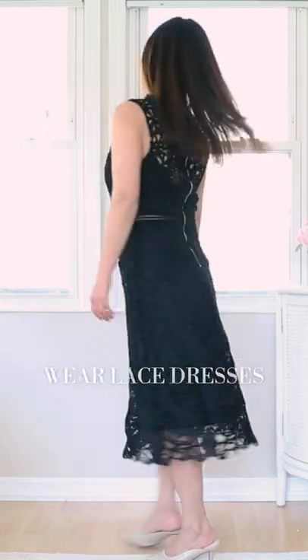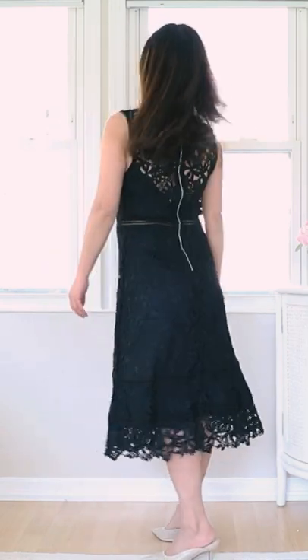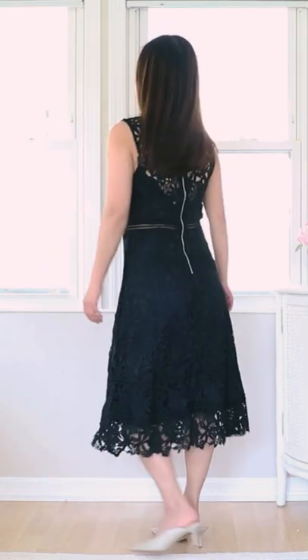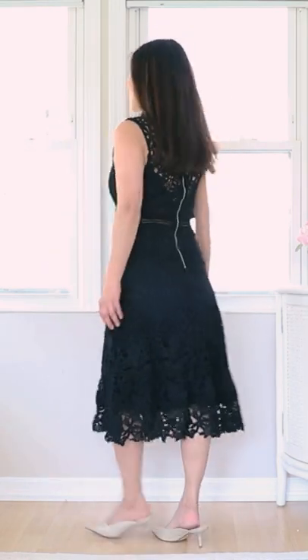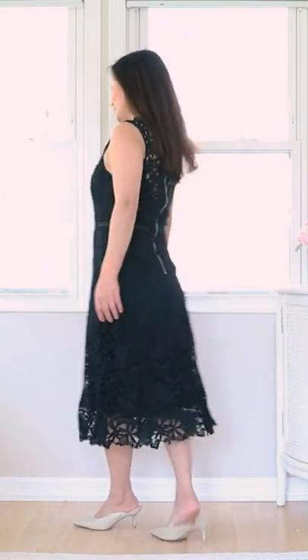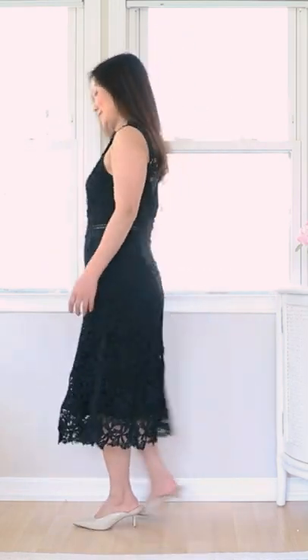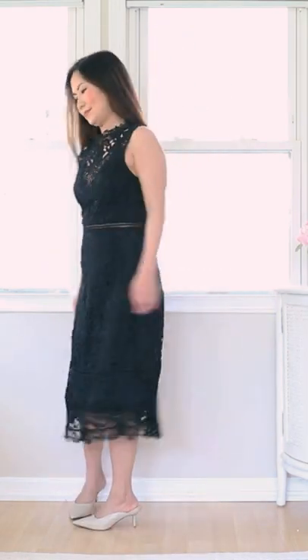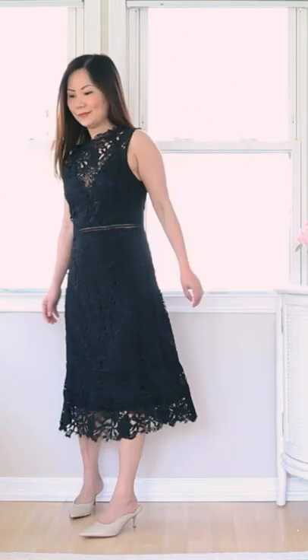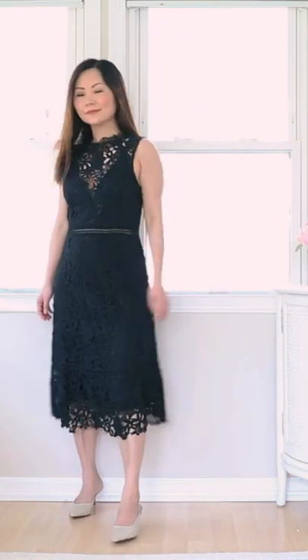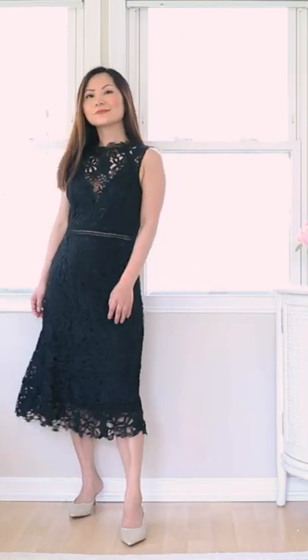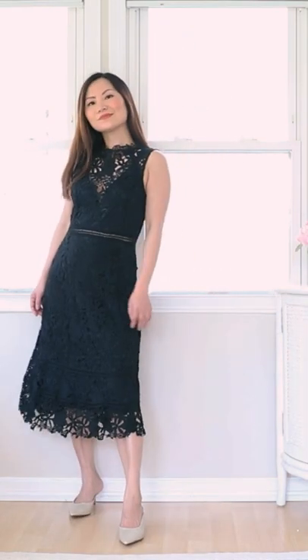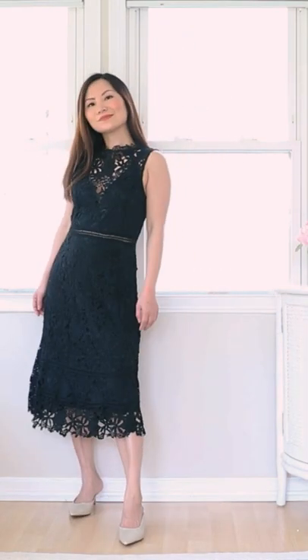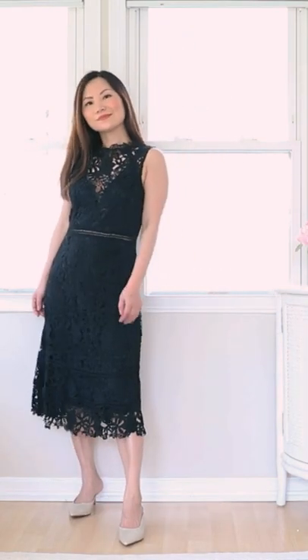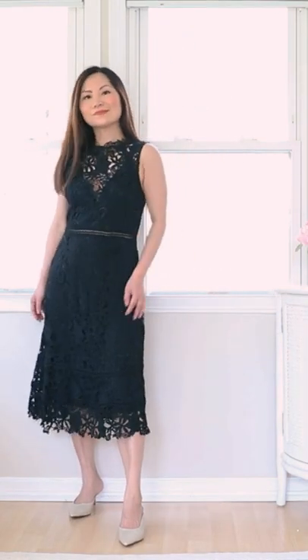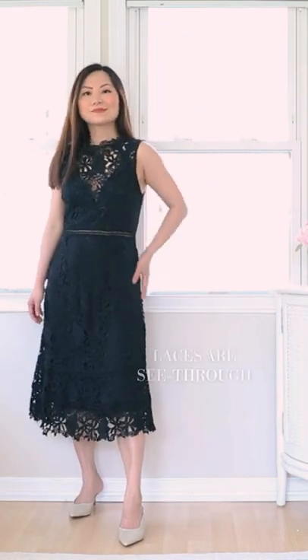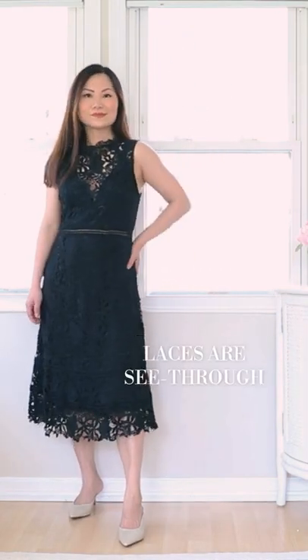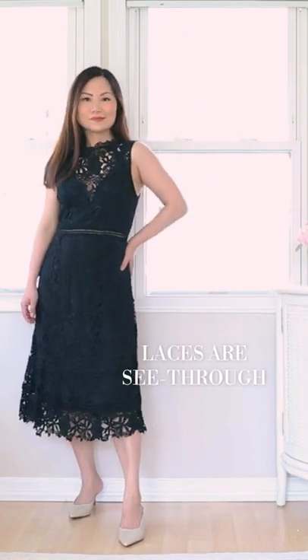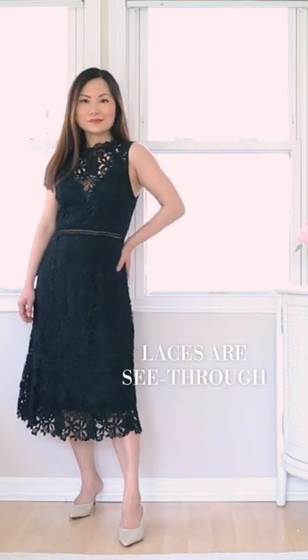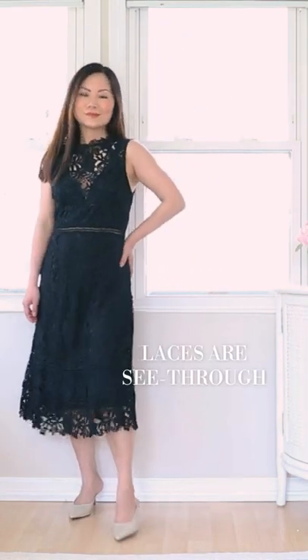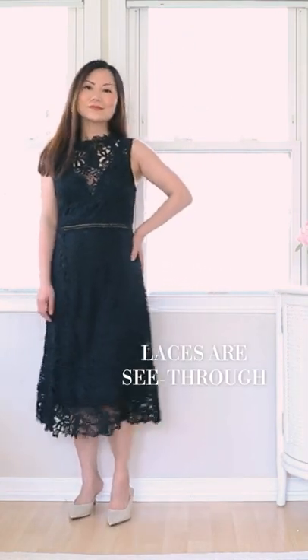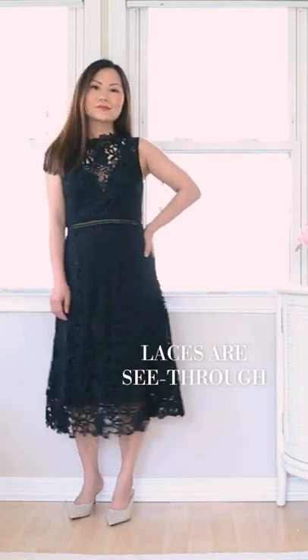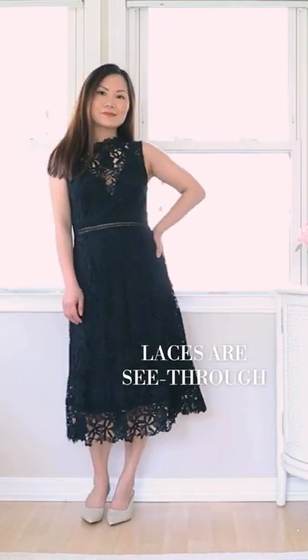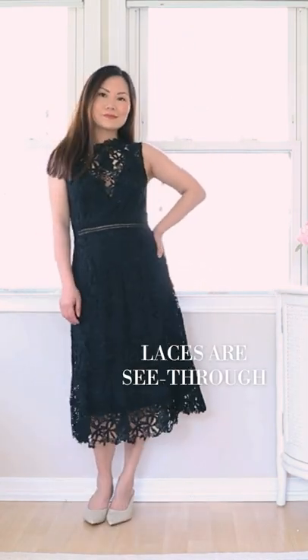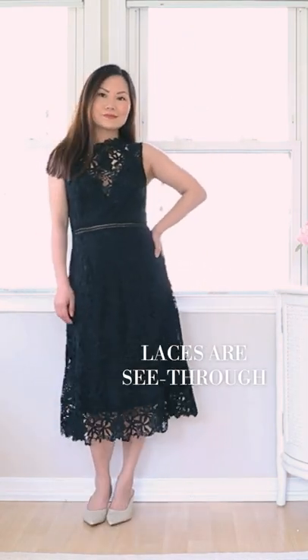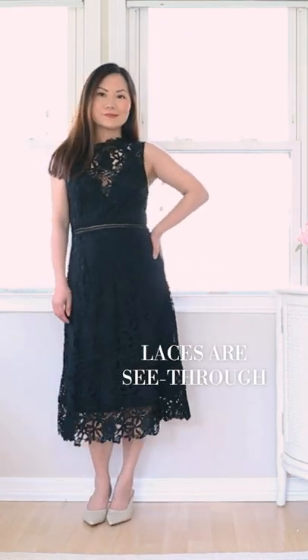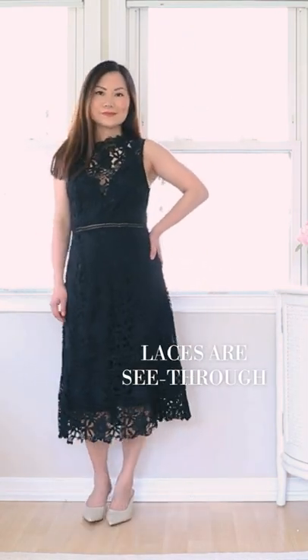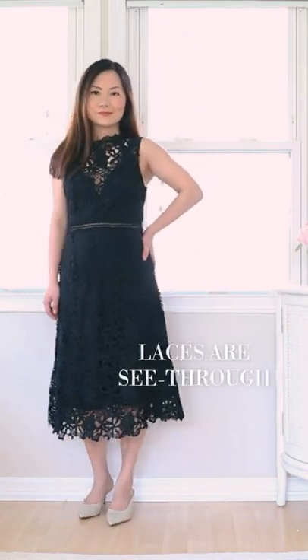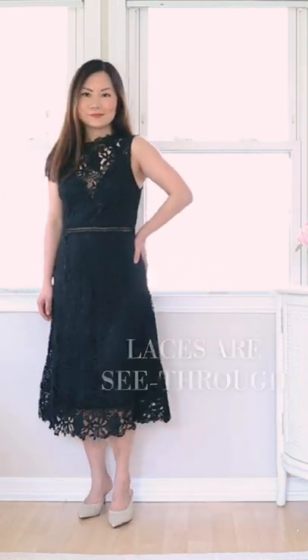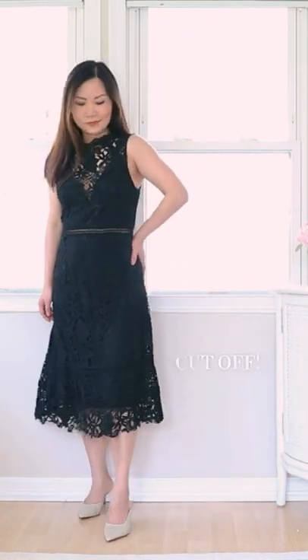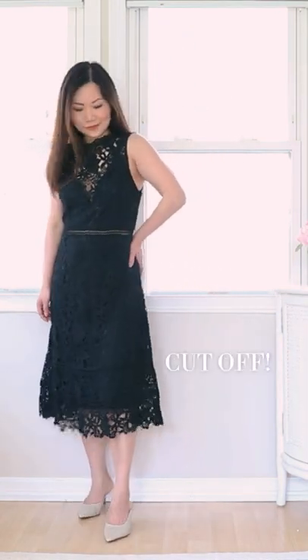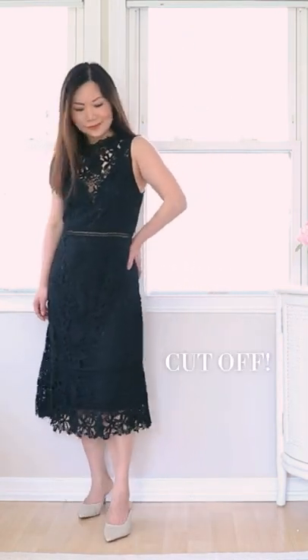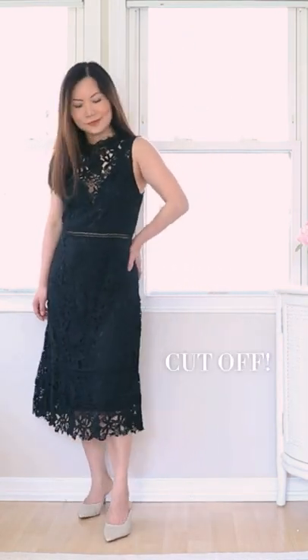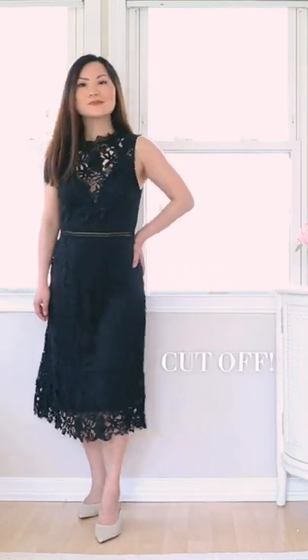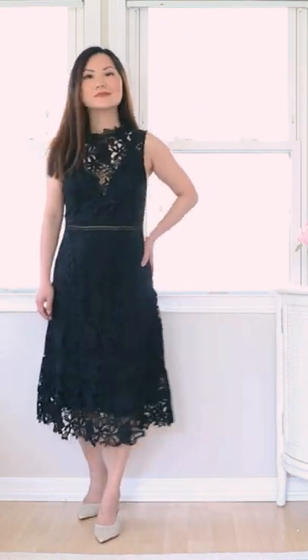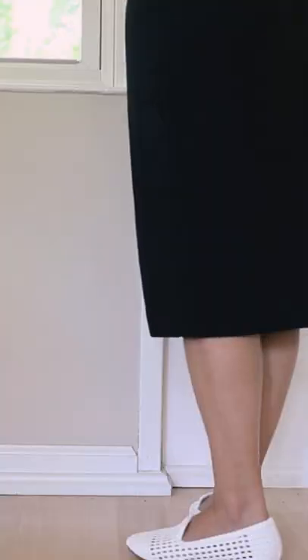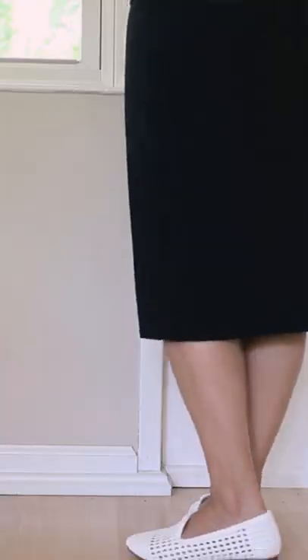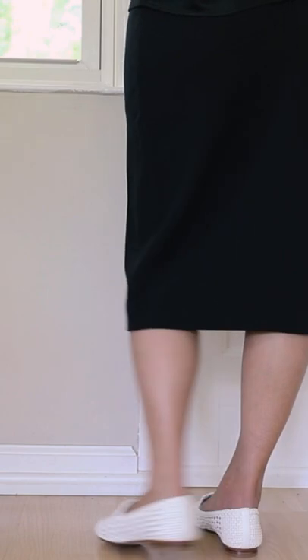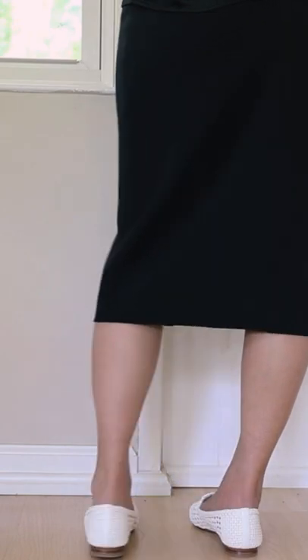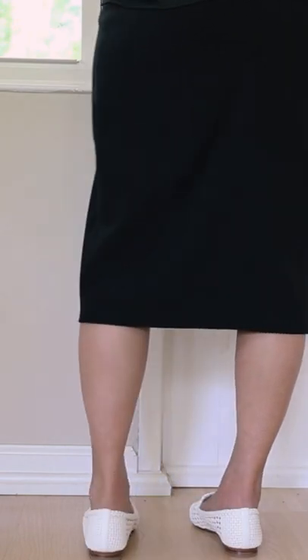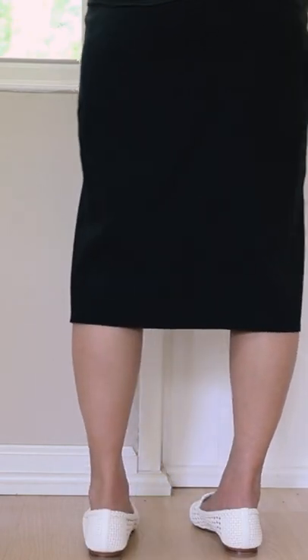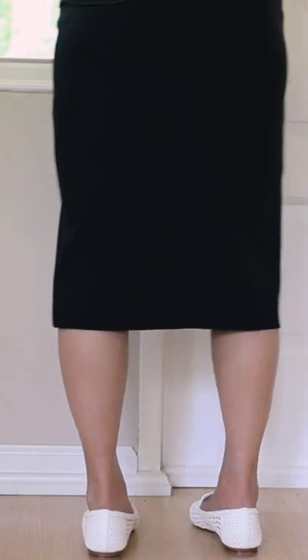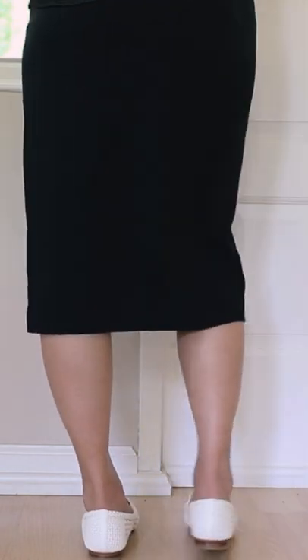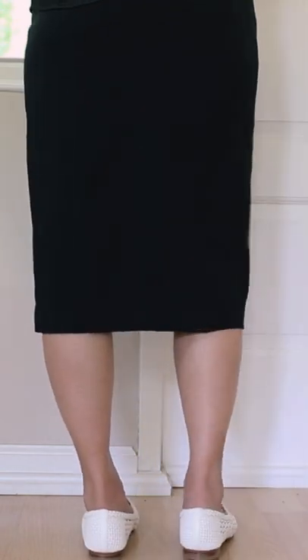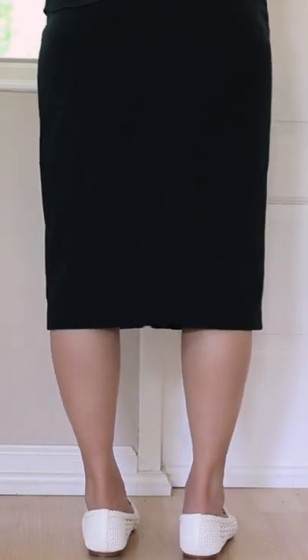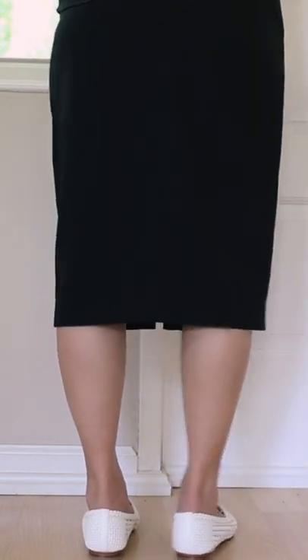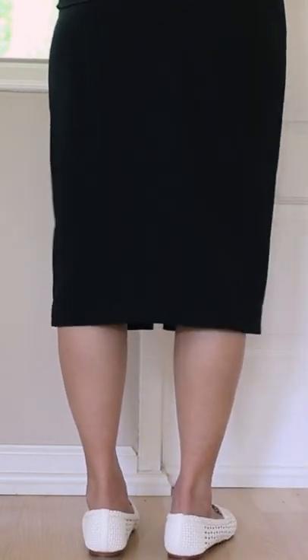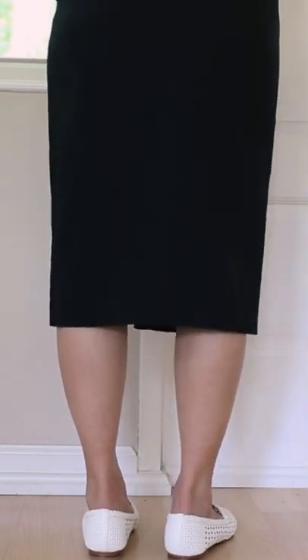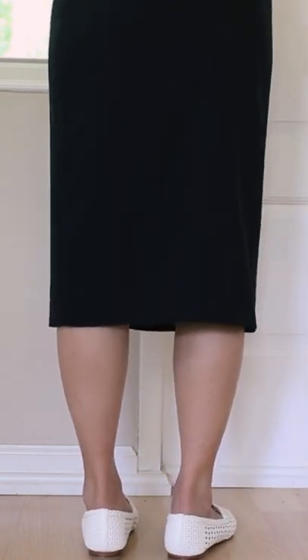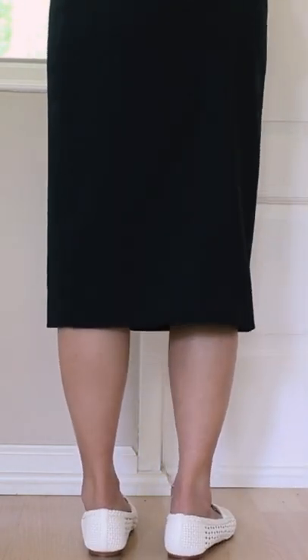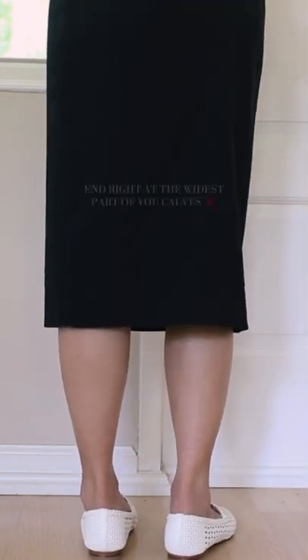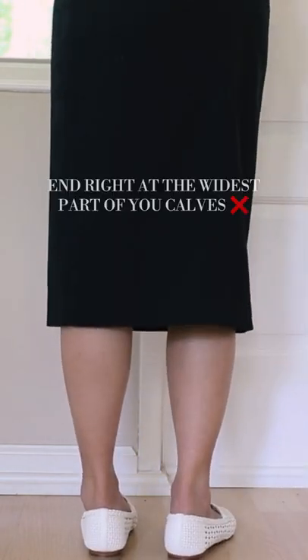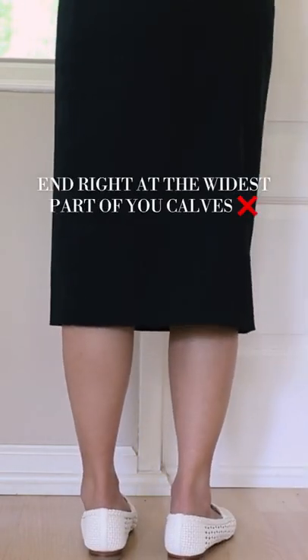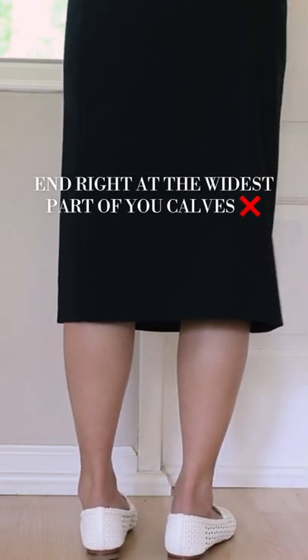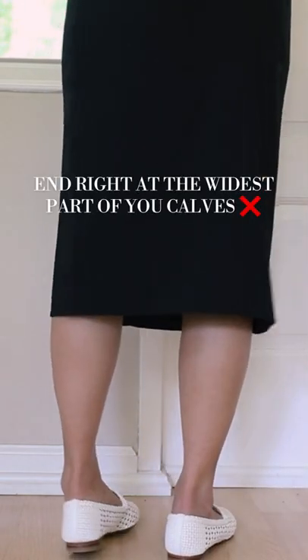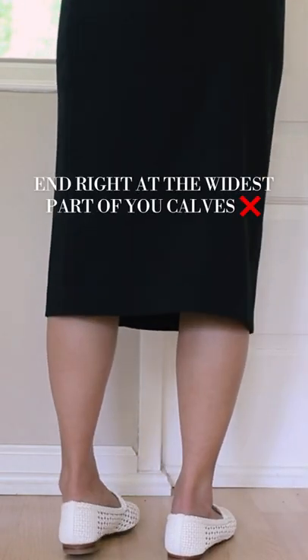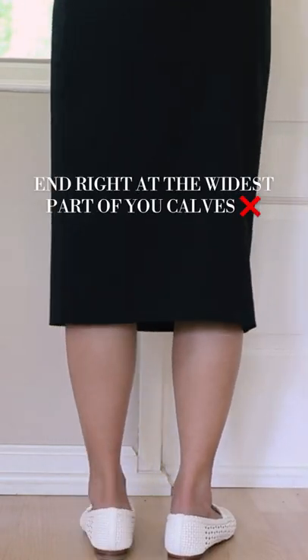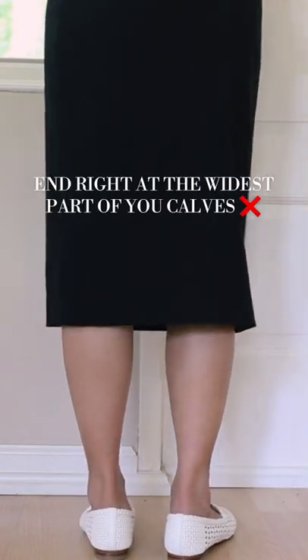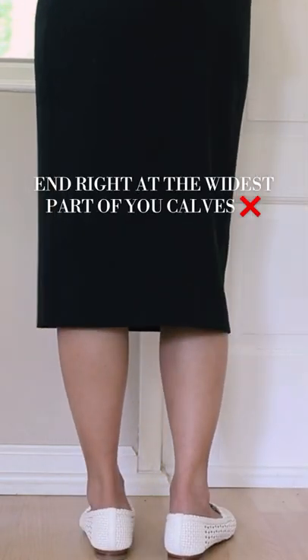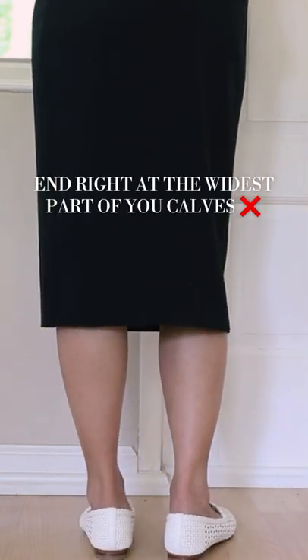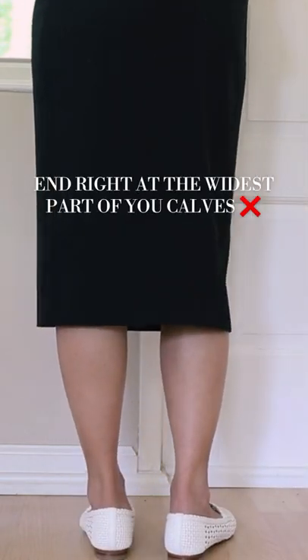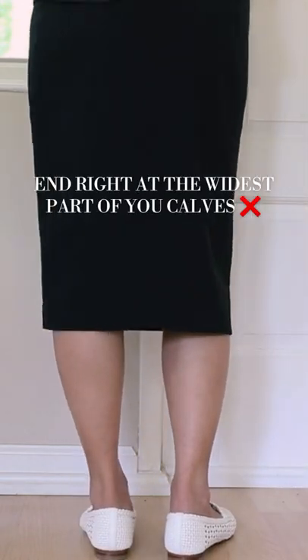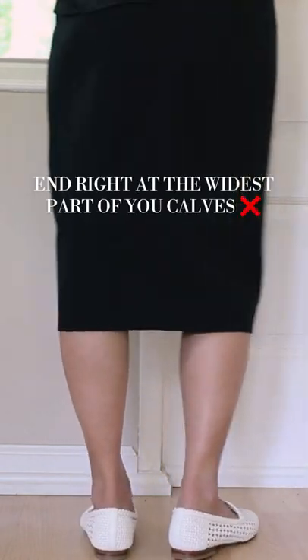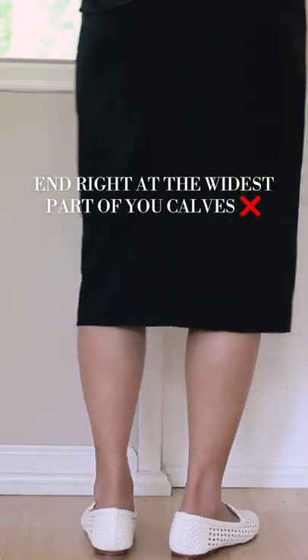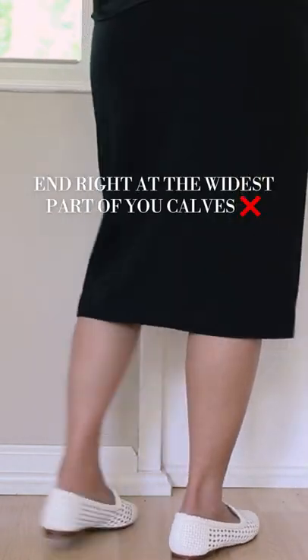Do wear lace dresses. Even though they're midi length, because lace is see-through, they're not going to make your legs look cut off.